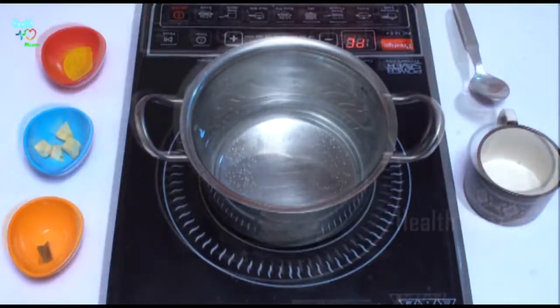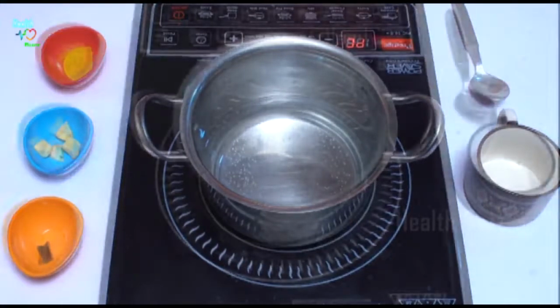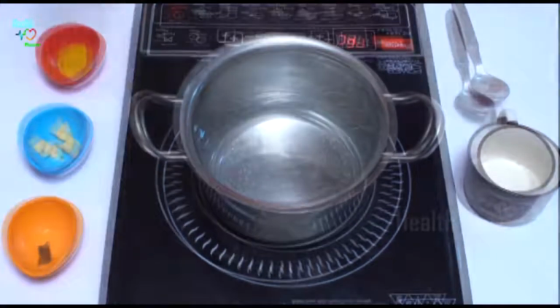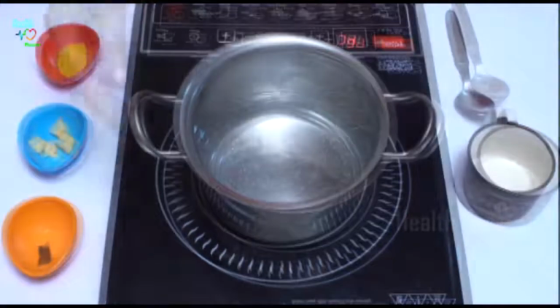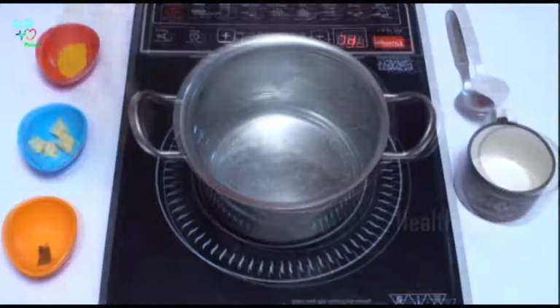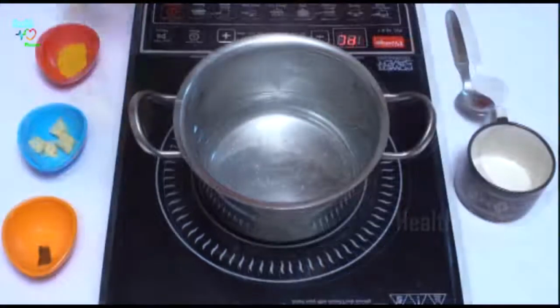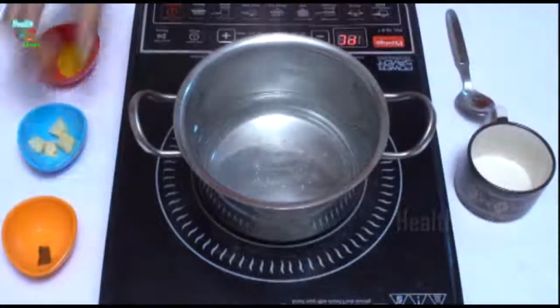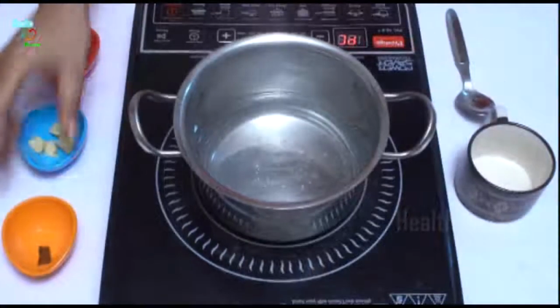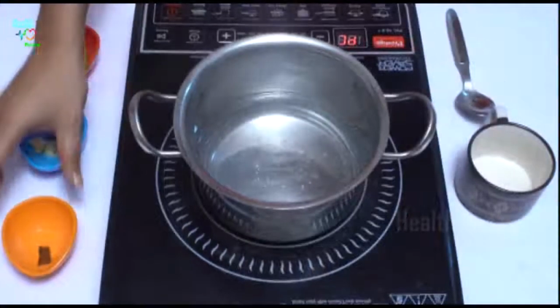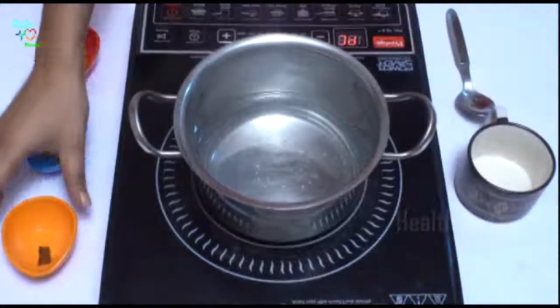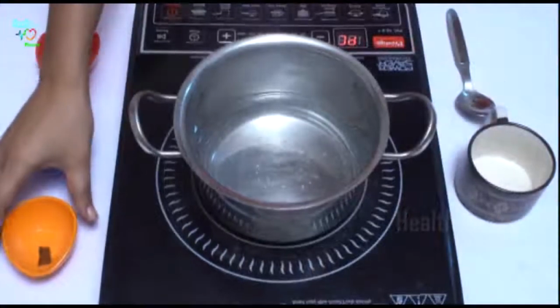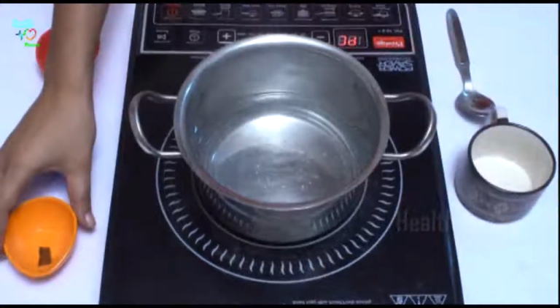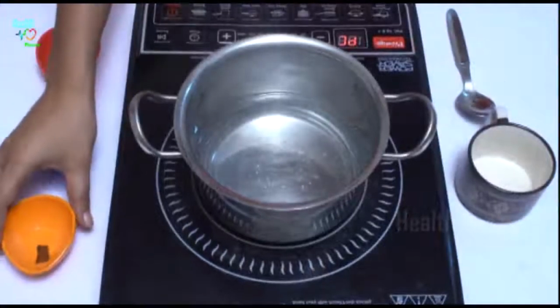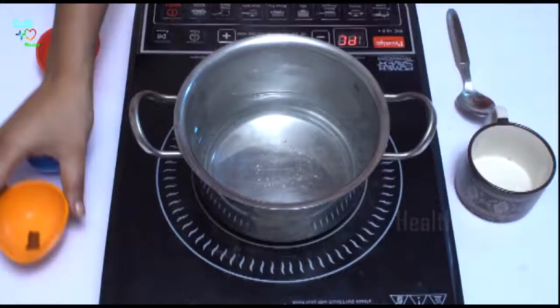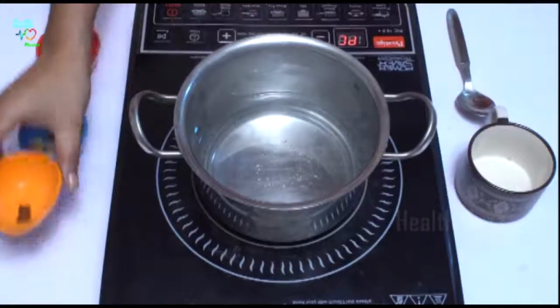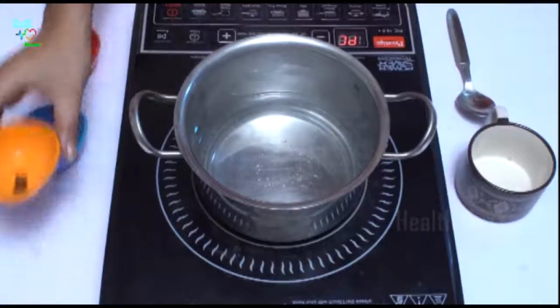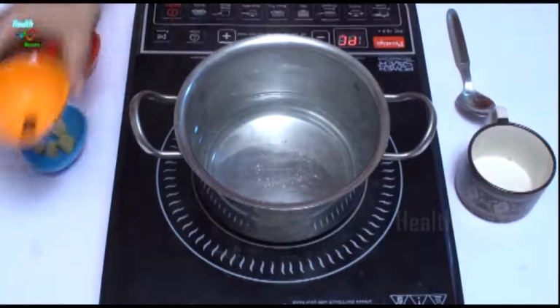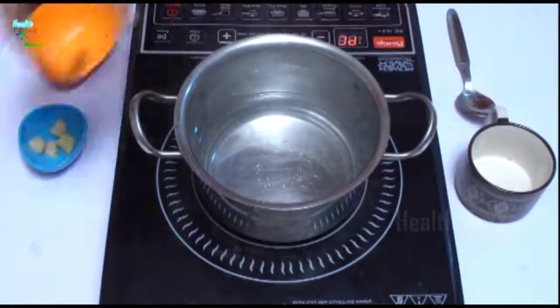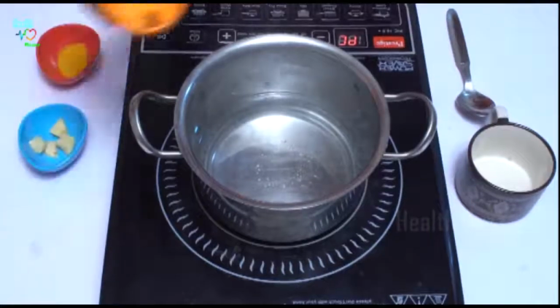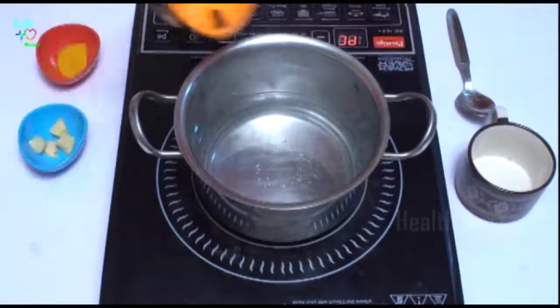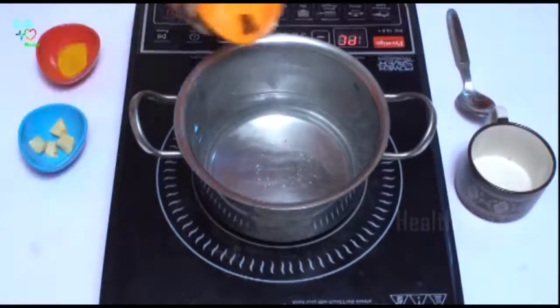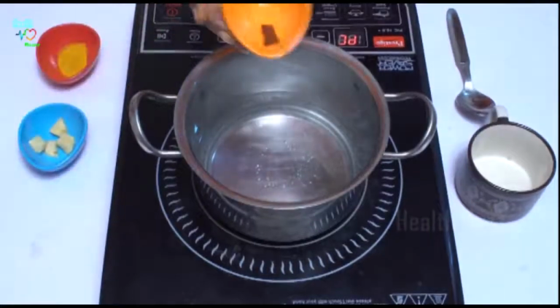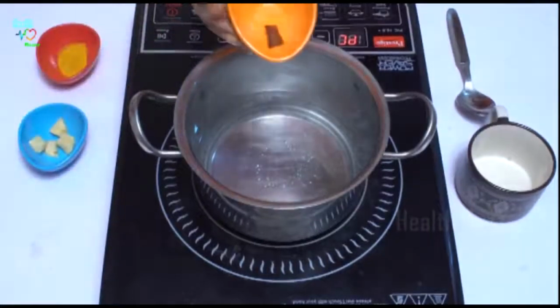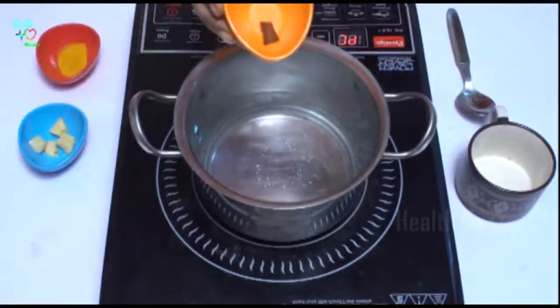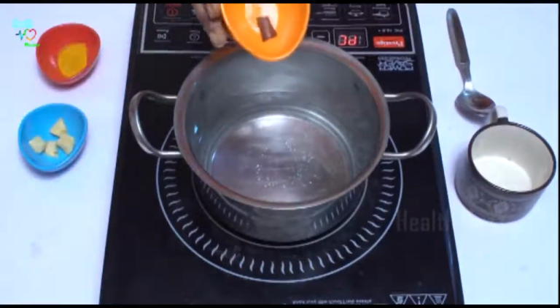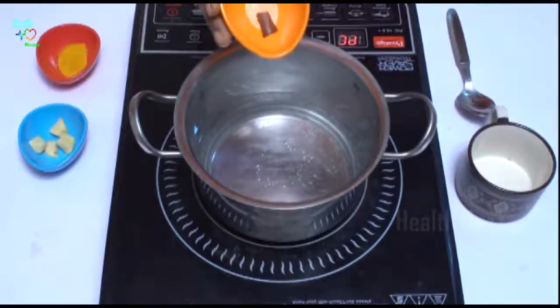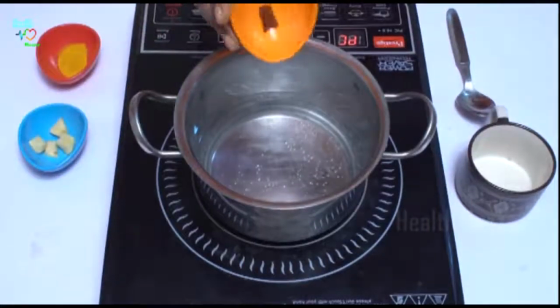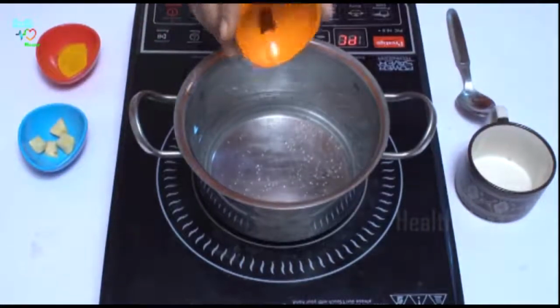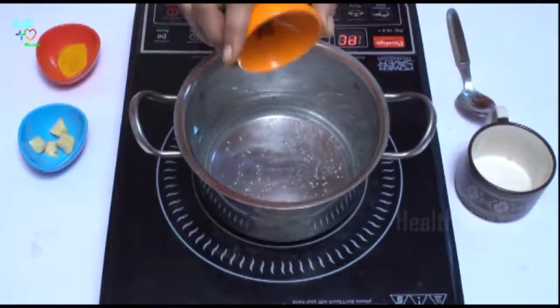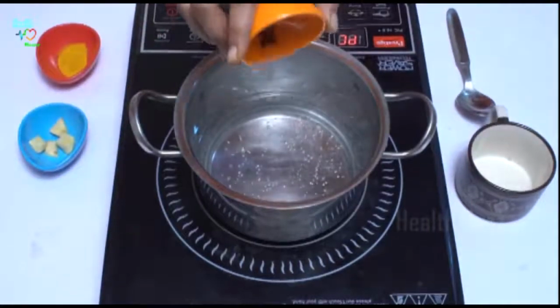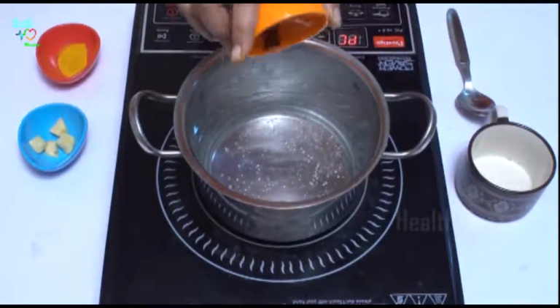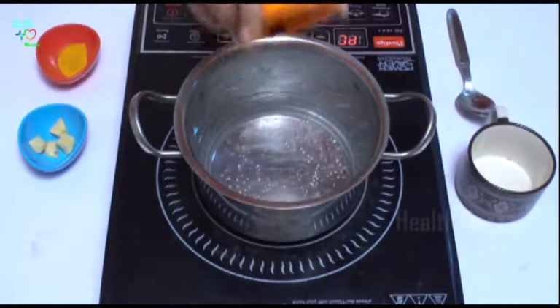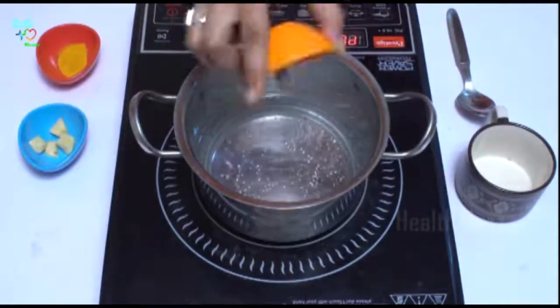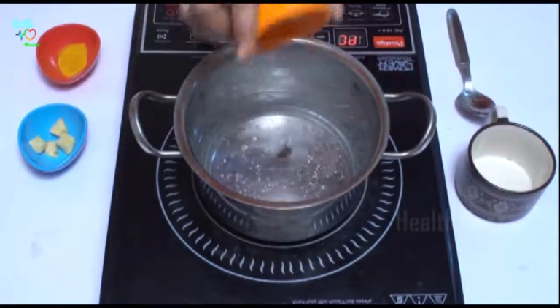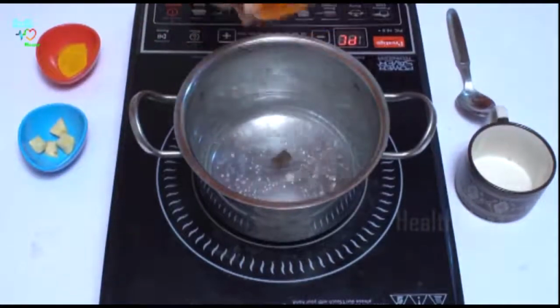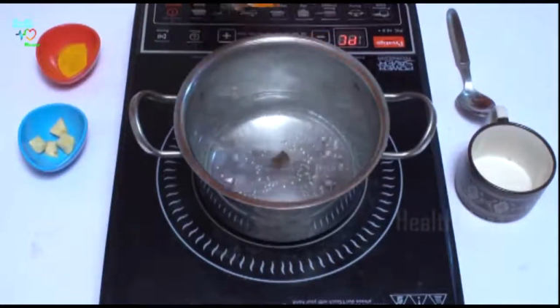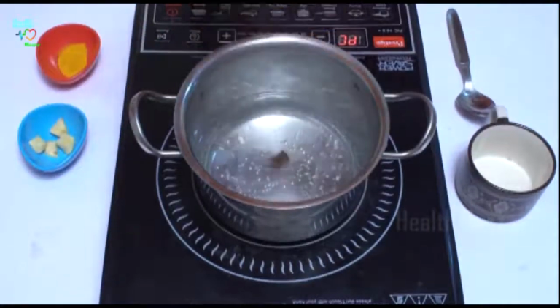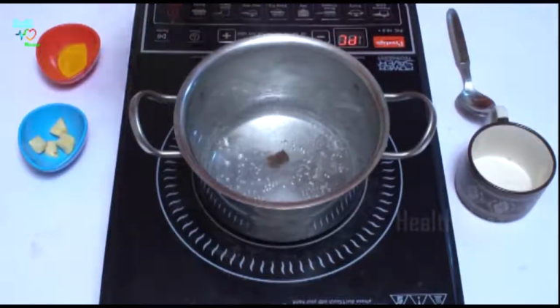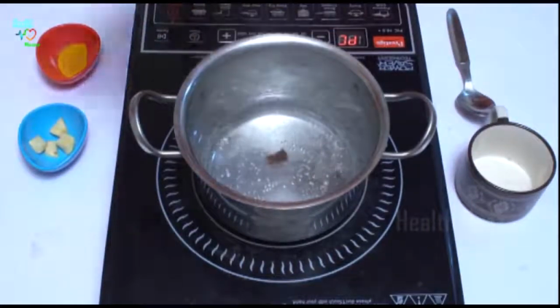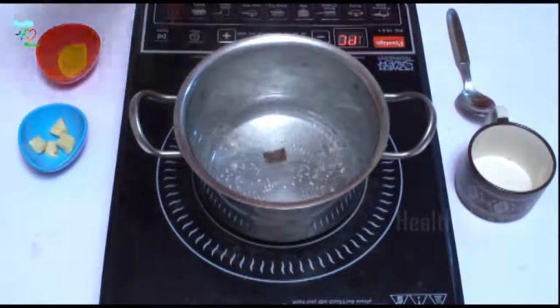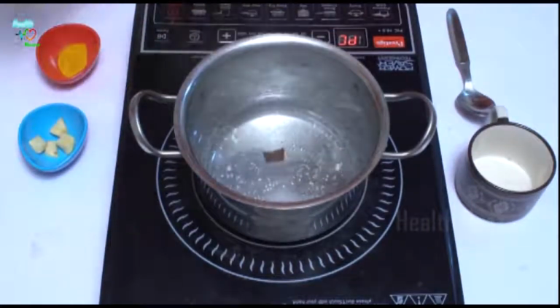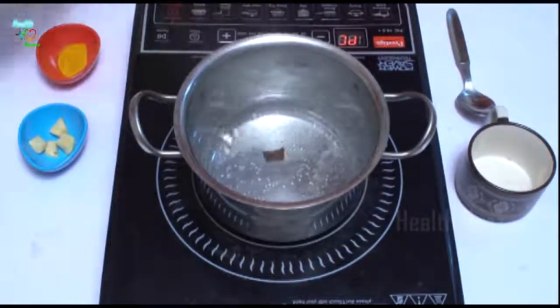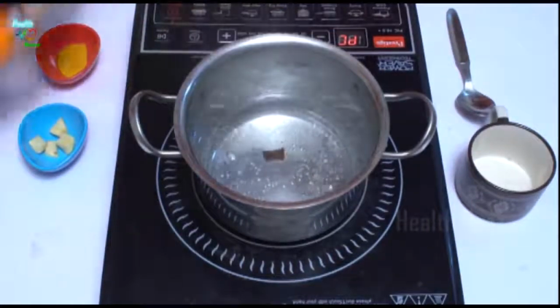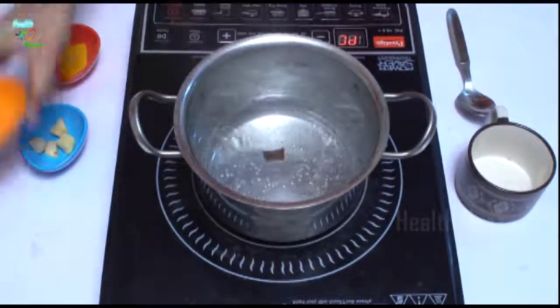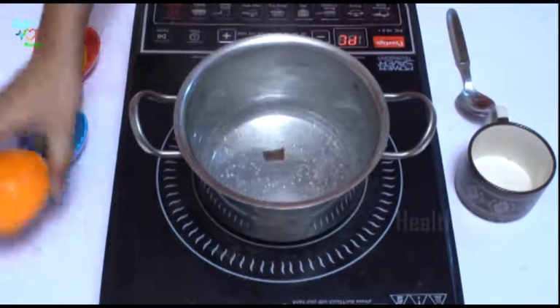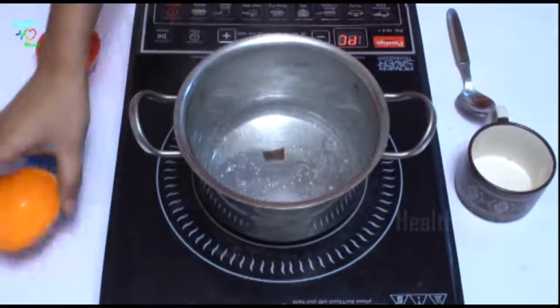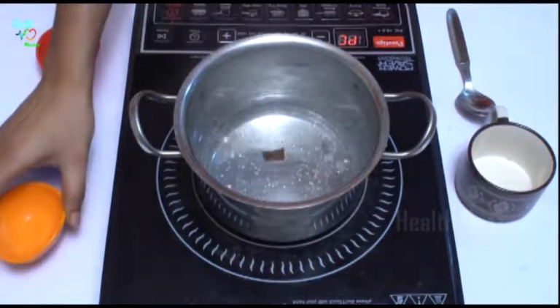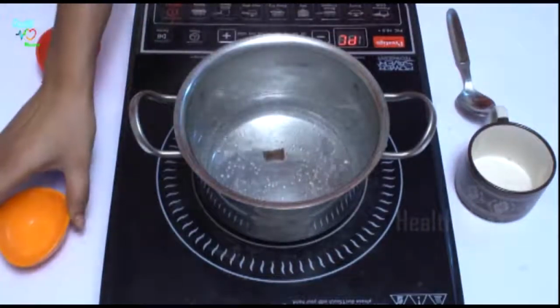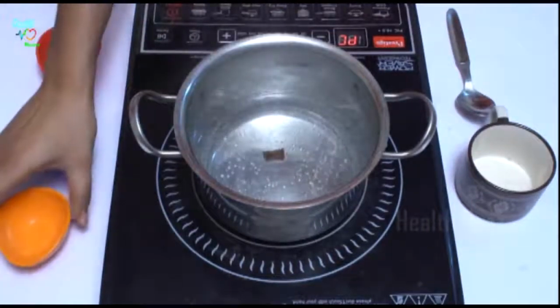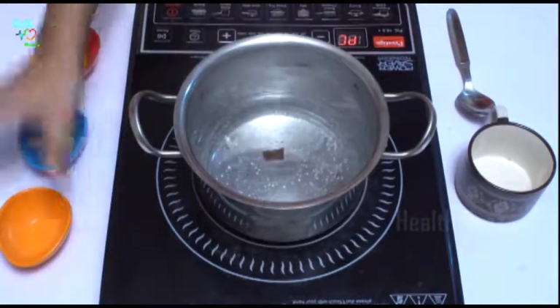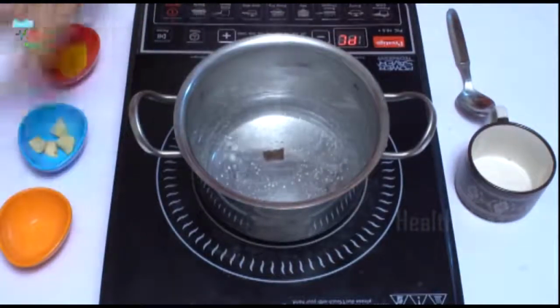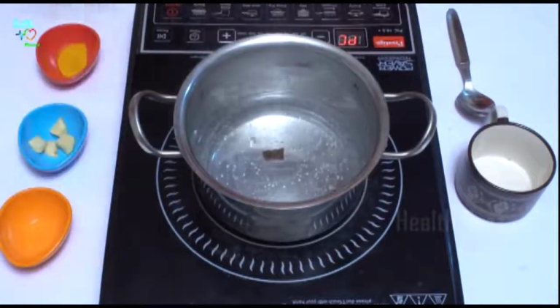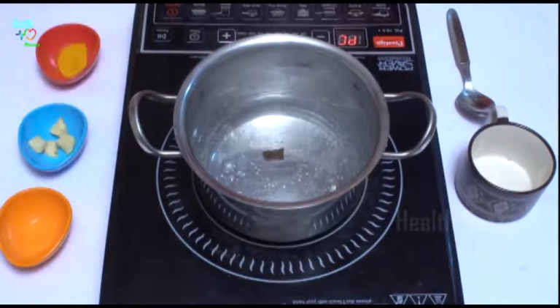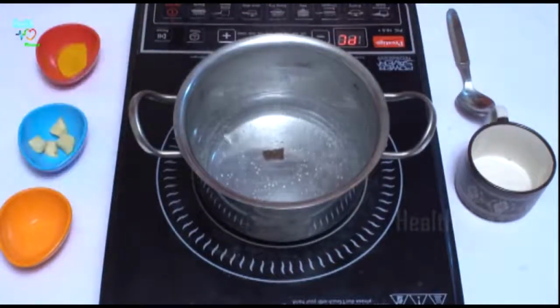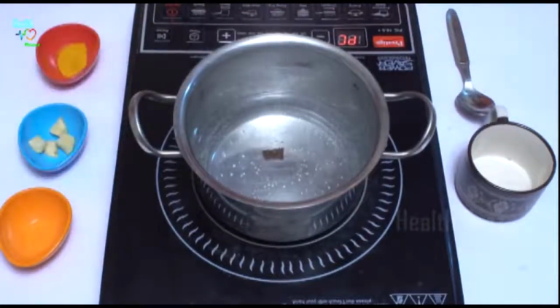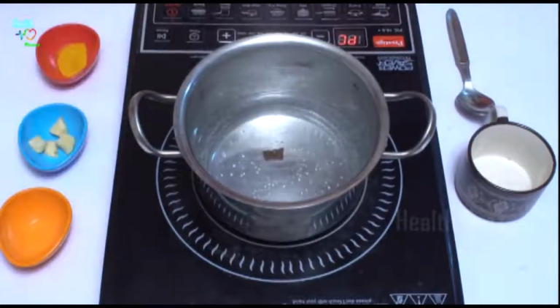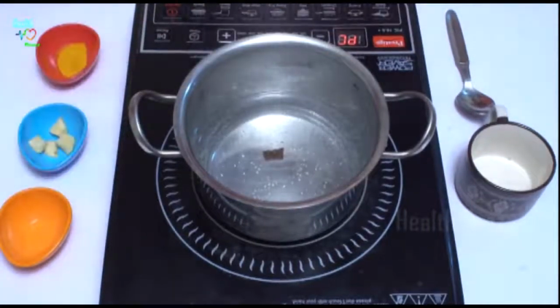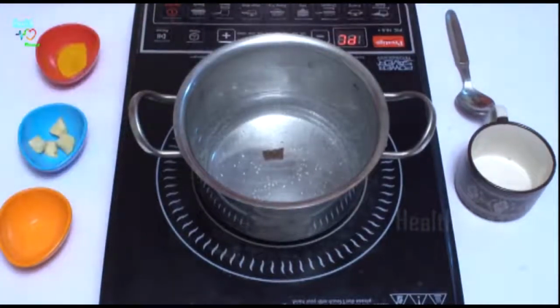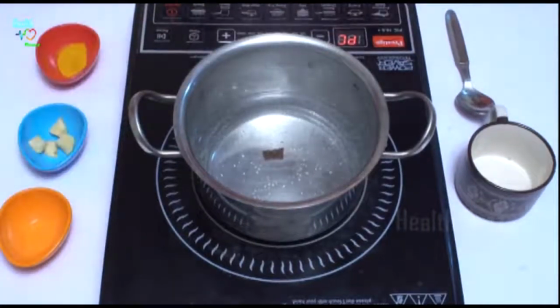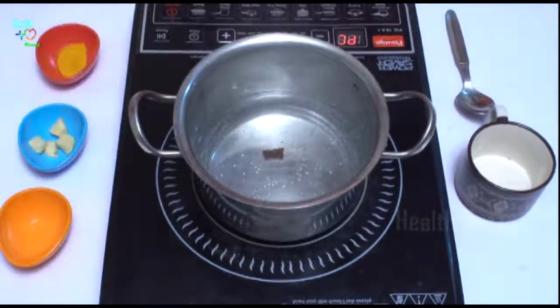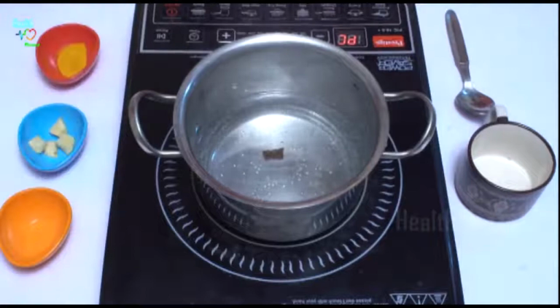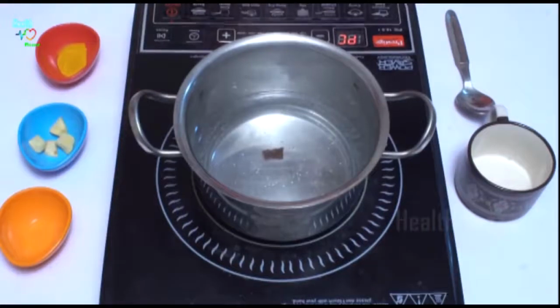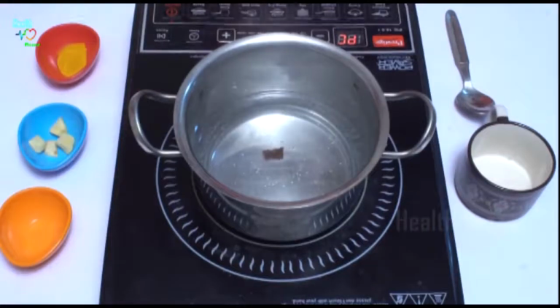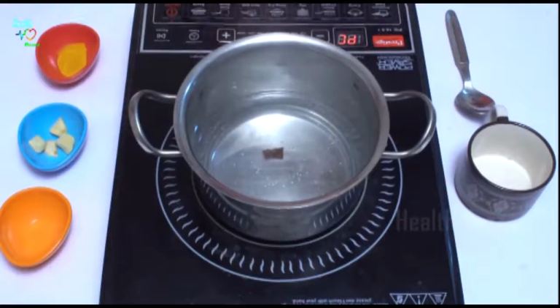Water is being heated. Now it's time to add half an inch of cinnamon. Then let us boil this tea for 5 minutes.